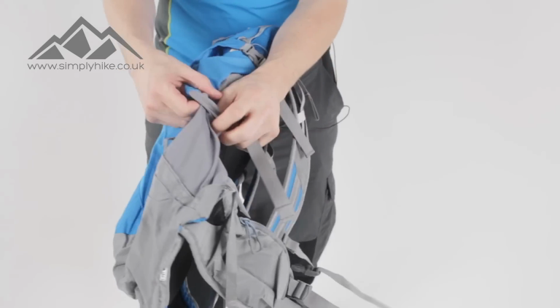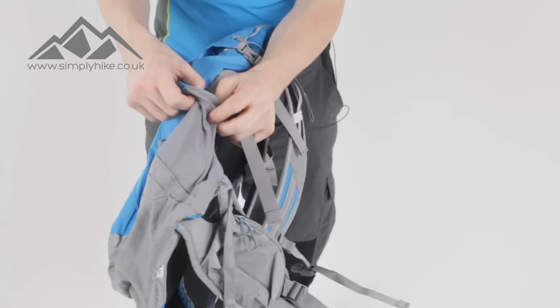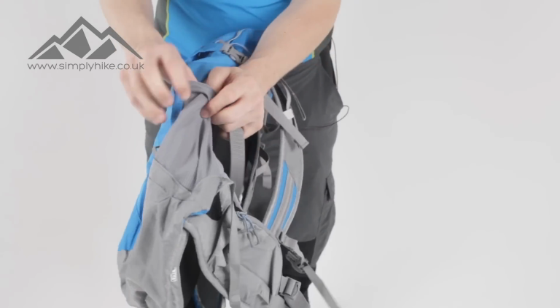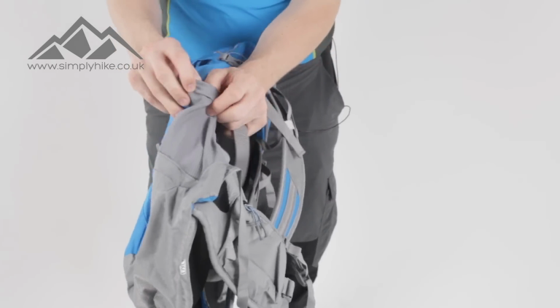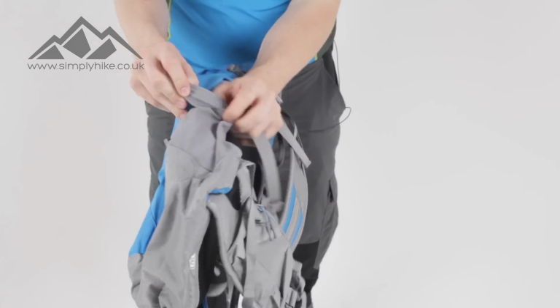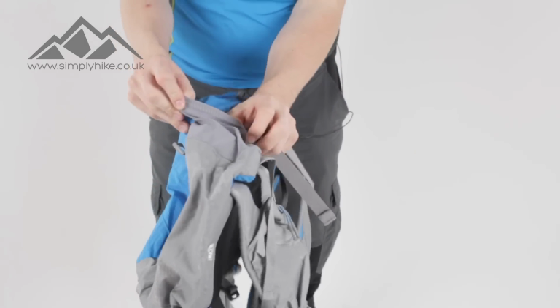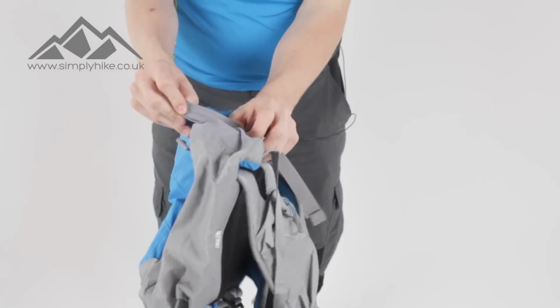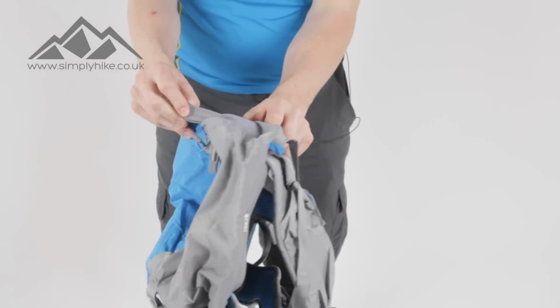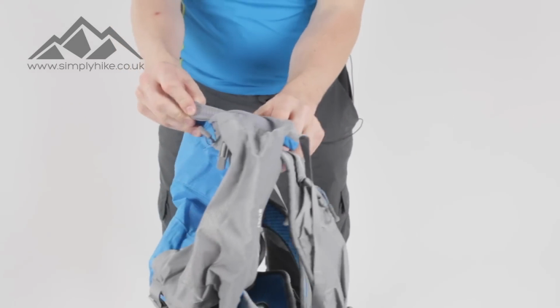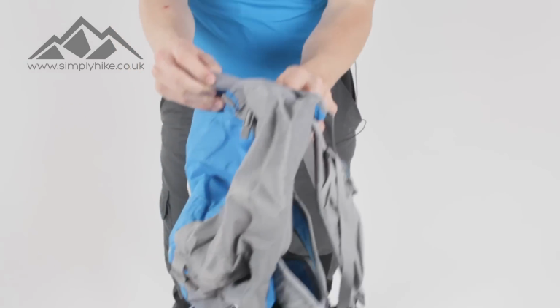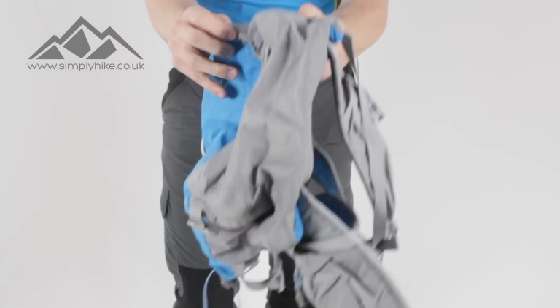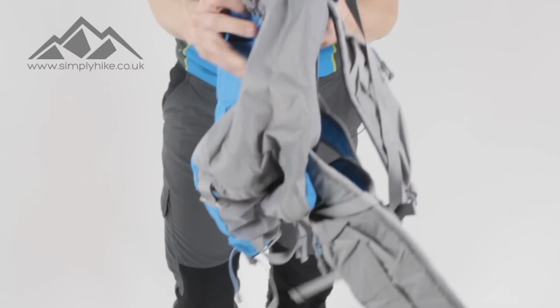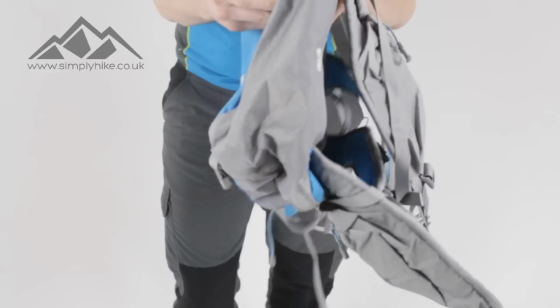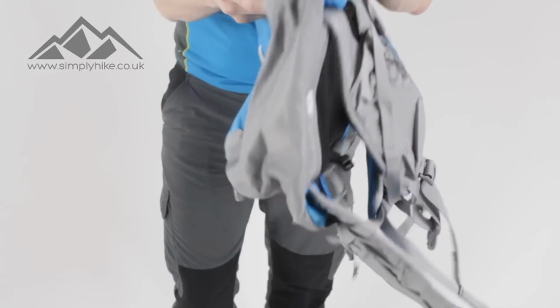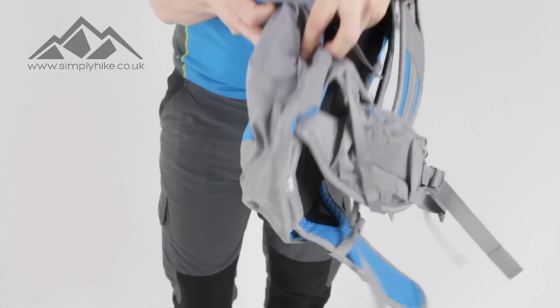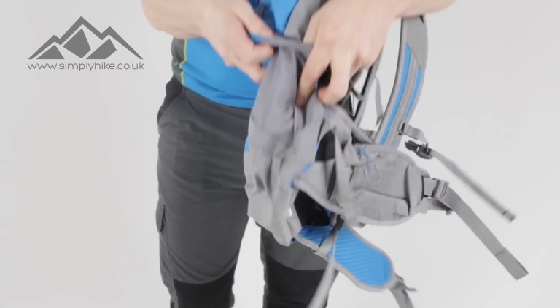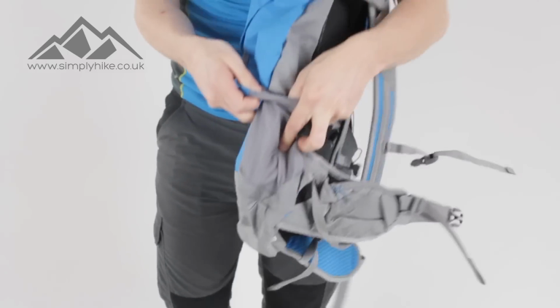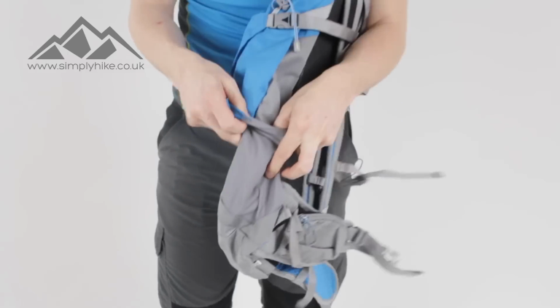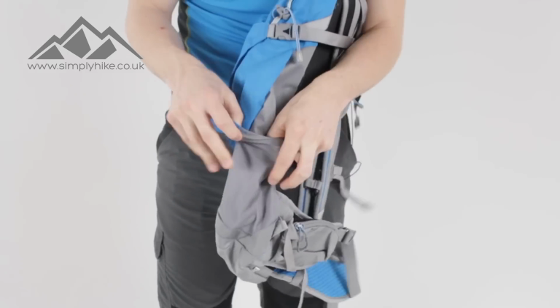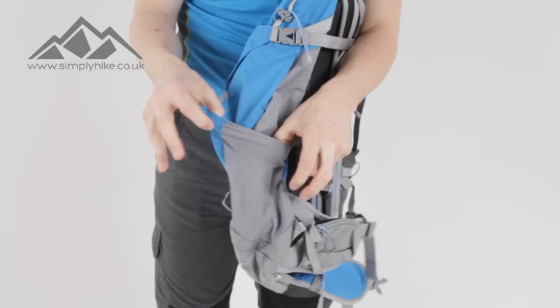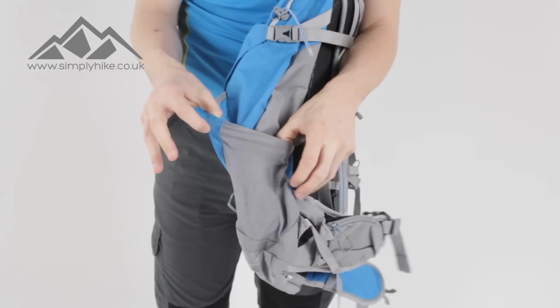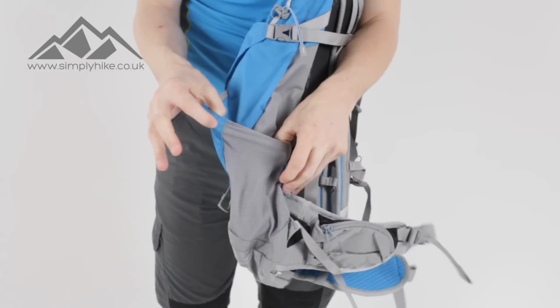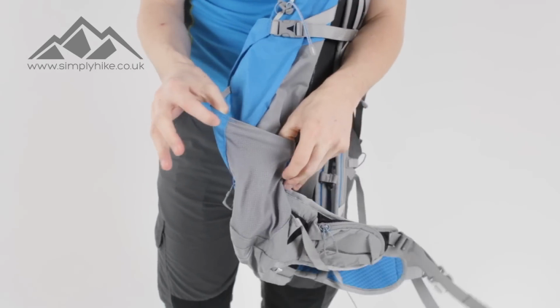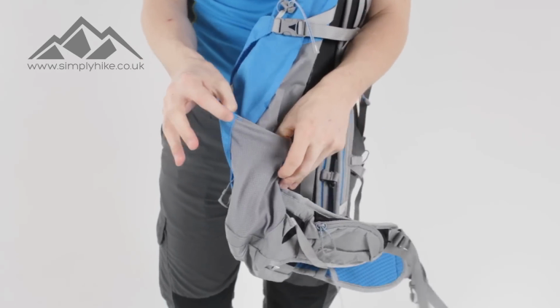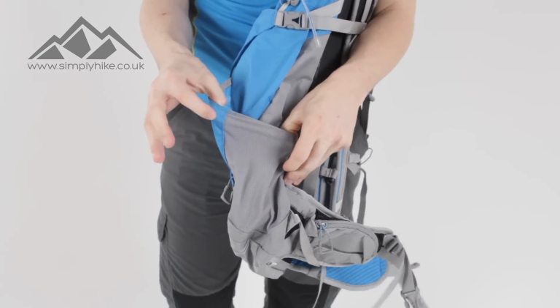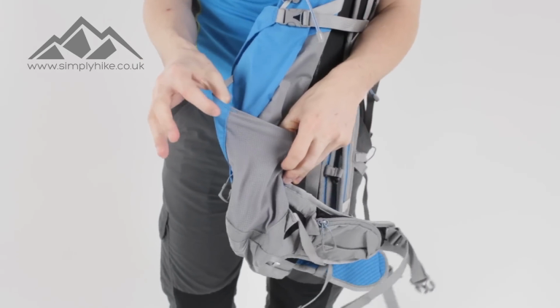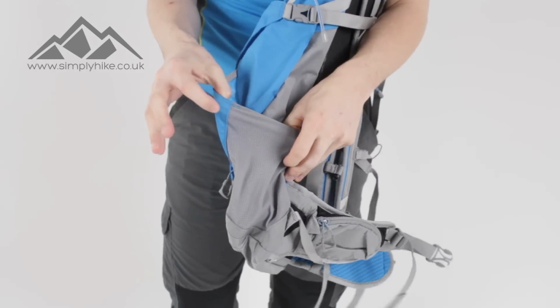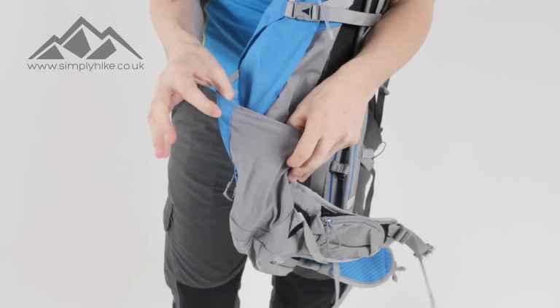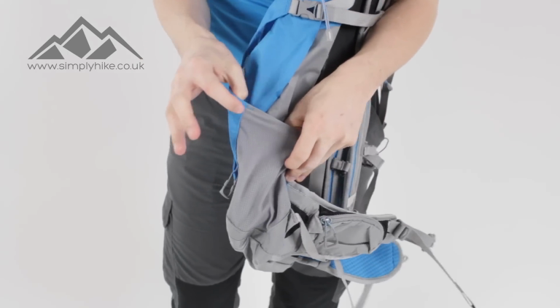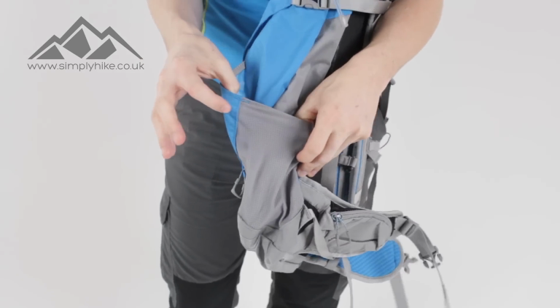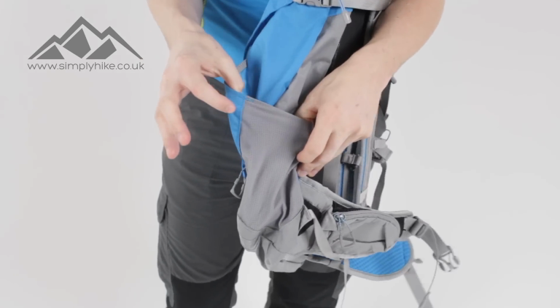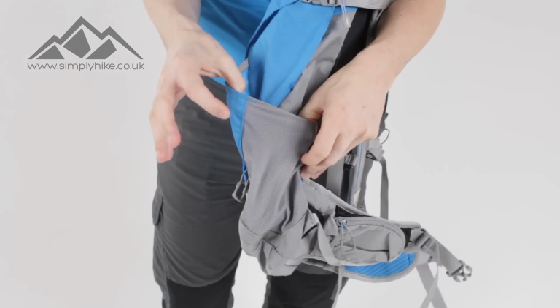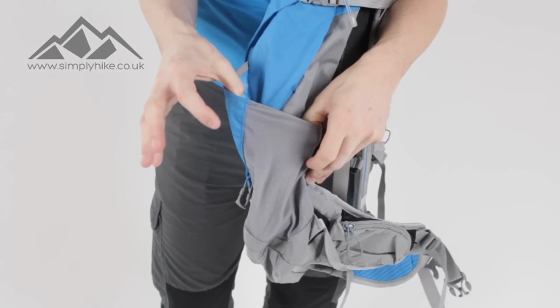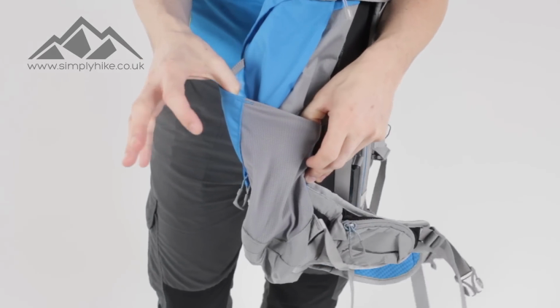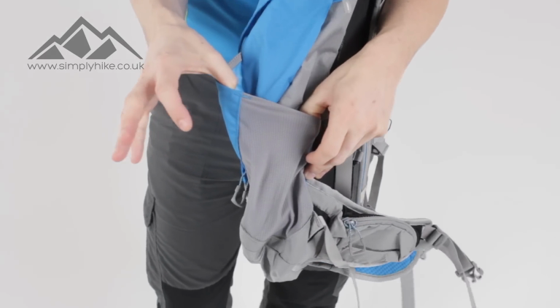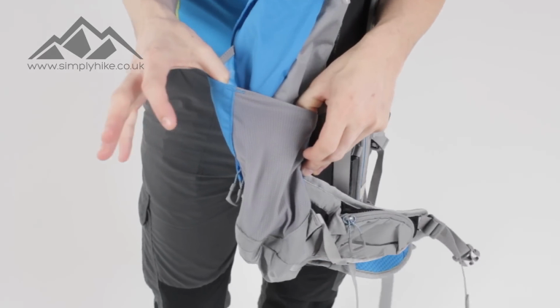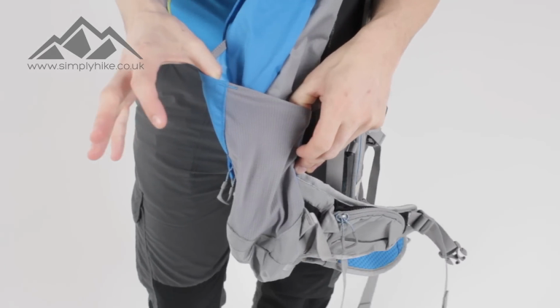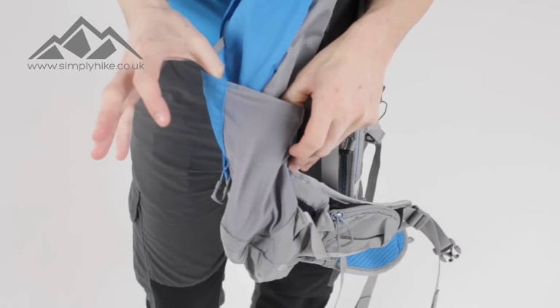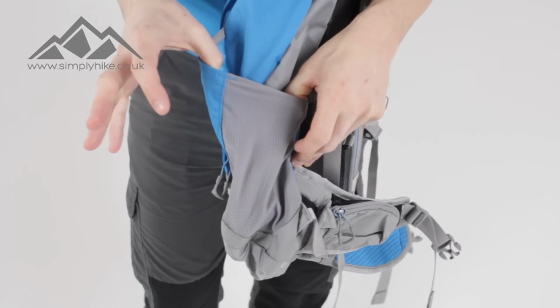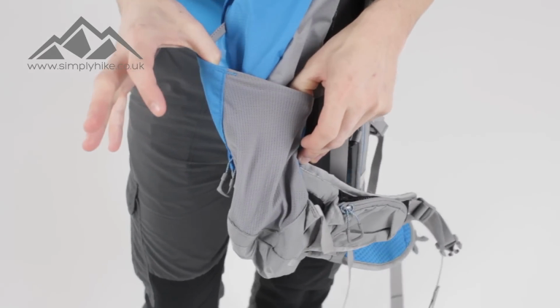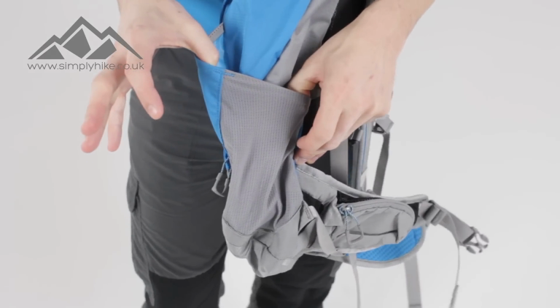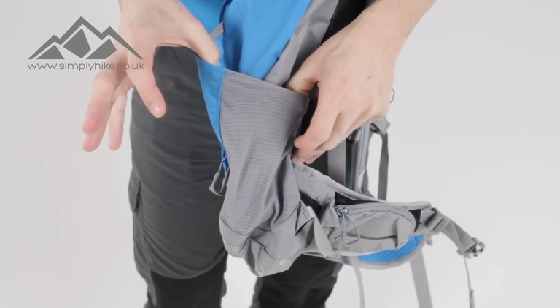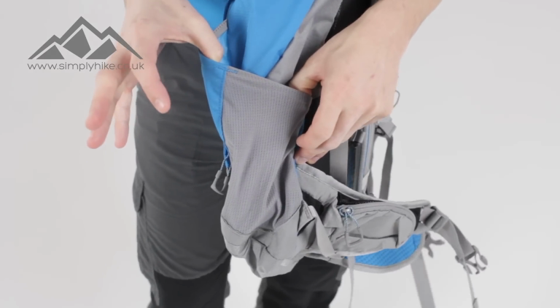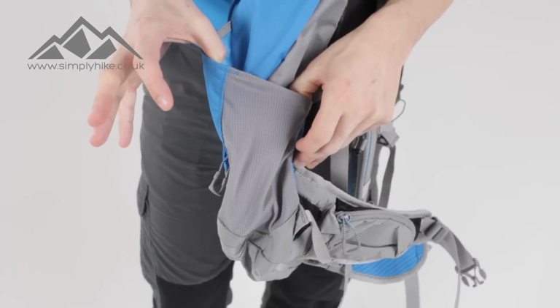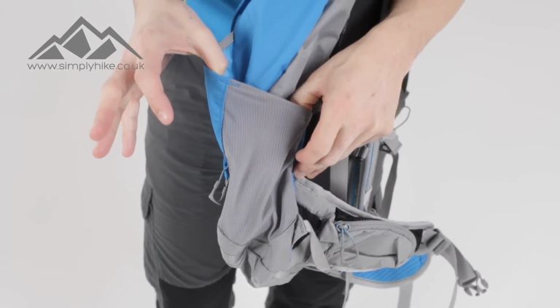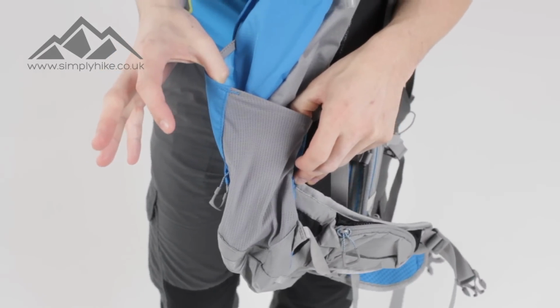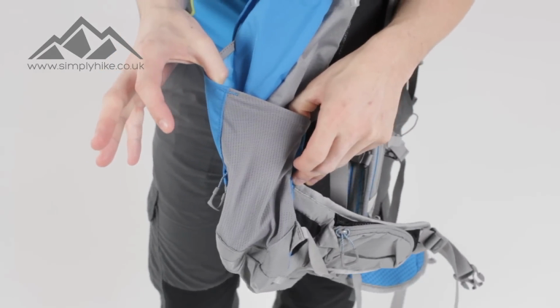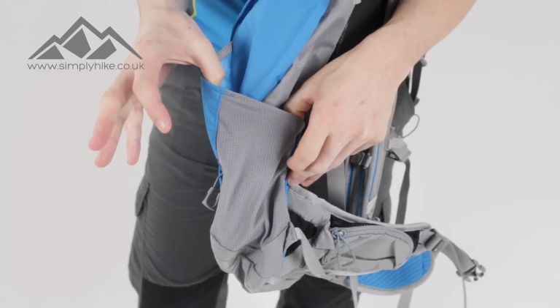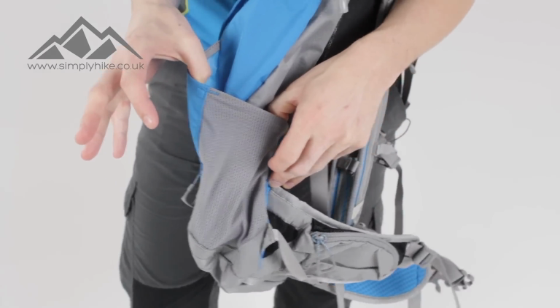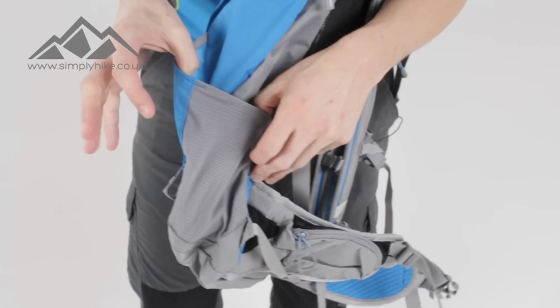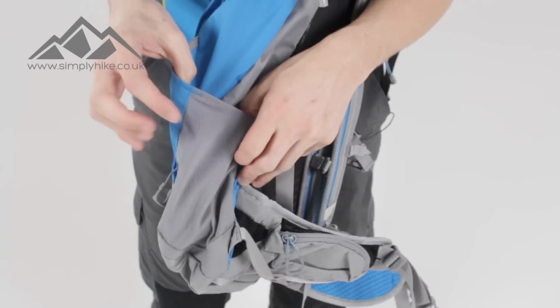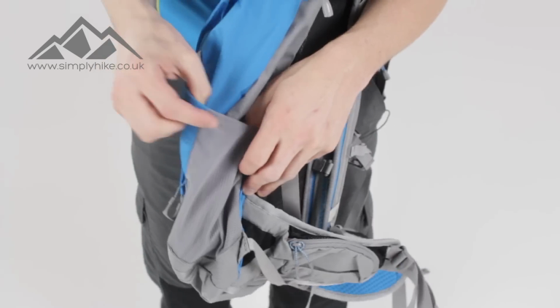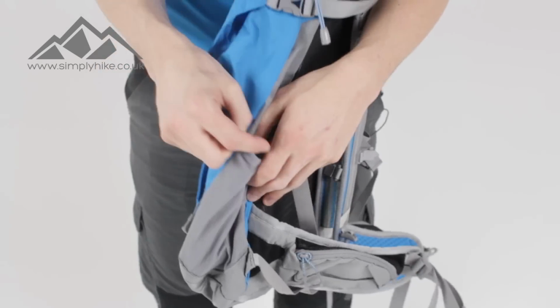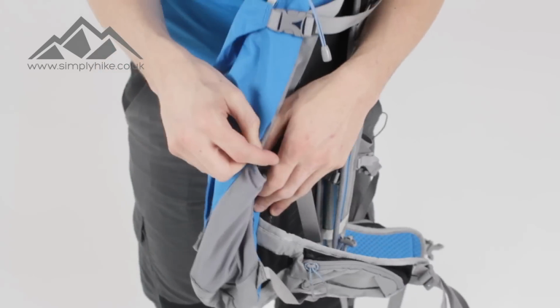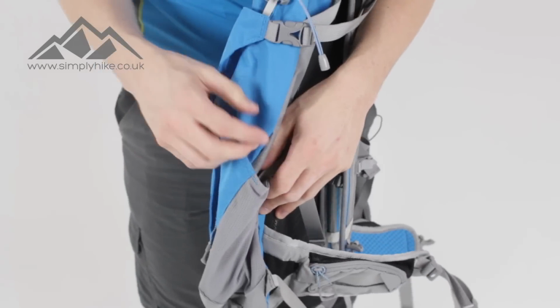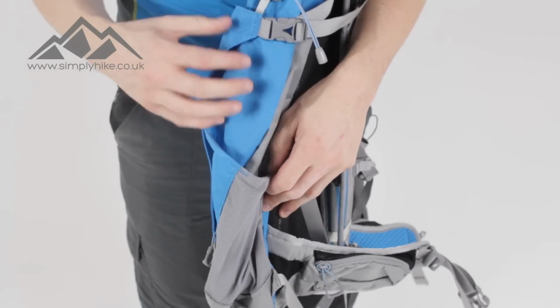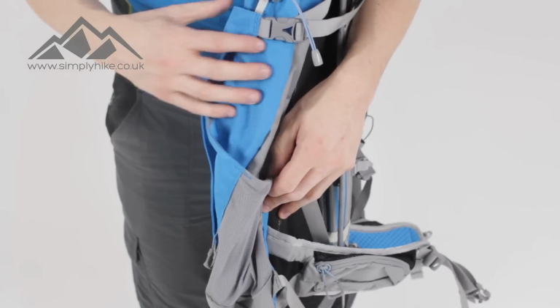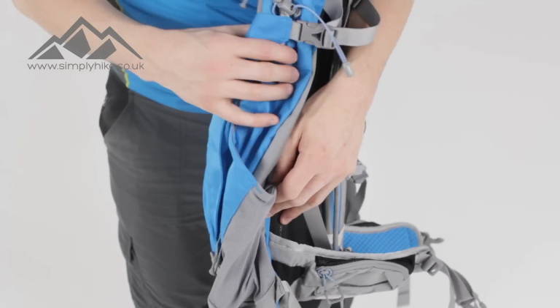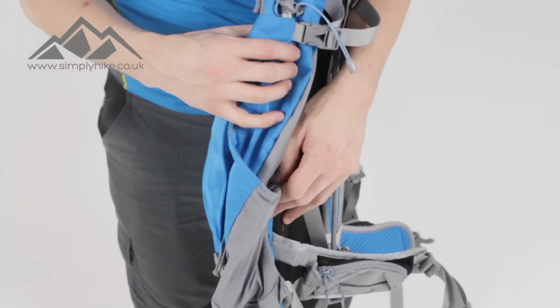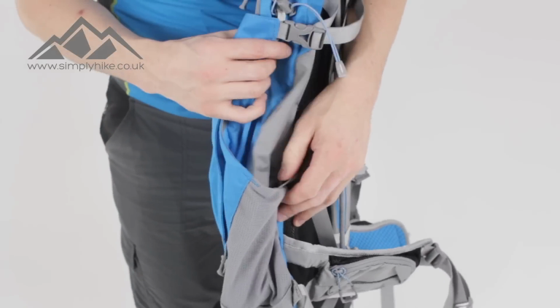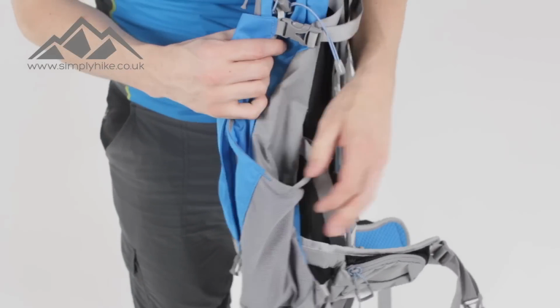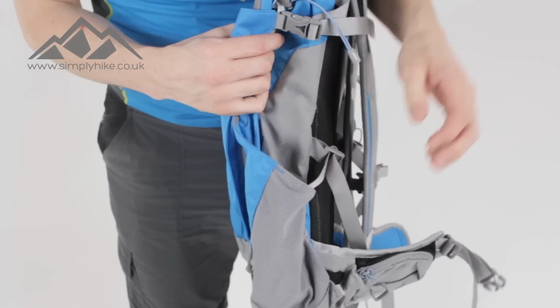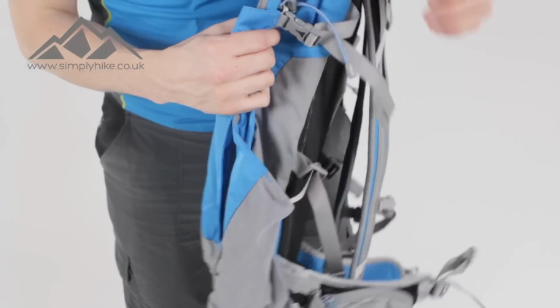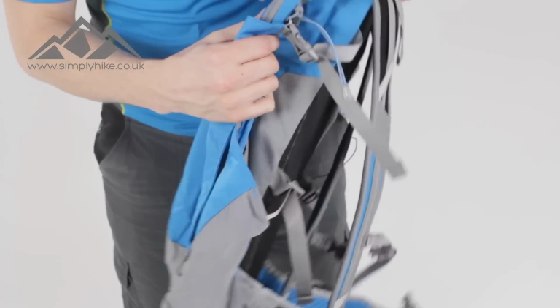The side pockets have reinforced elastication on the top as well, so they're going to hold any bits and bobs that you pop in there nicely.